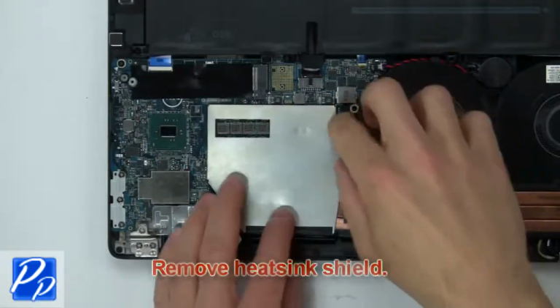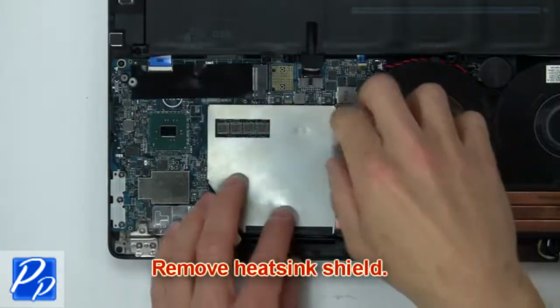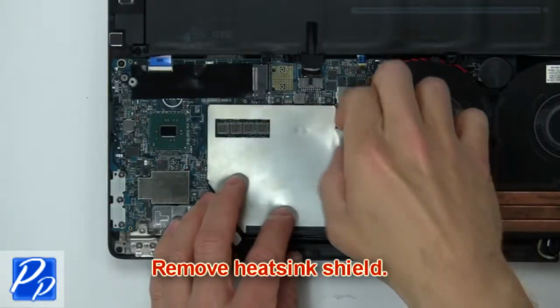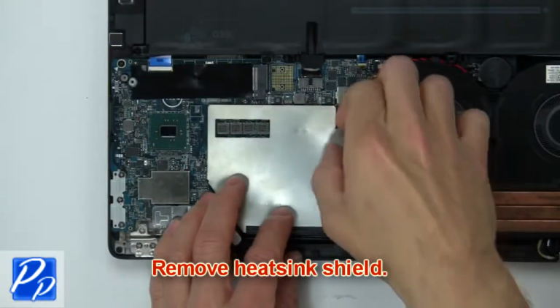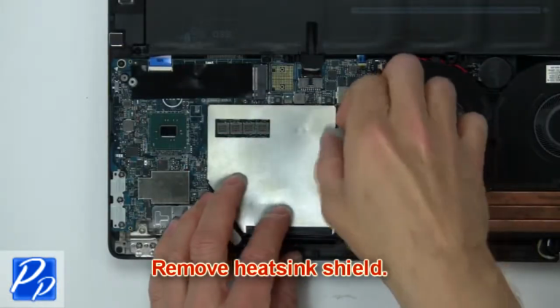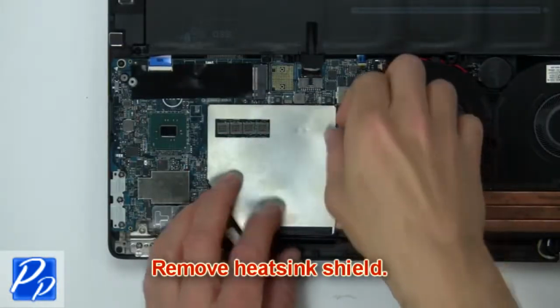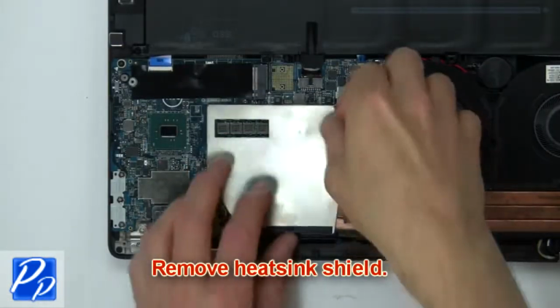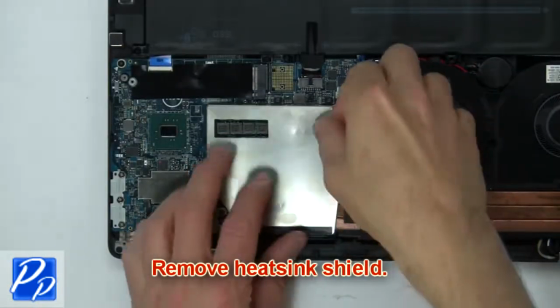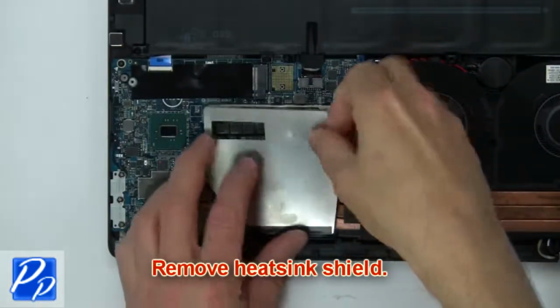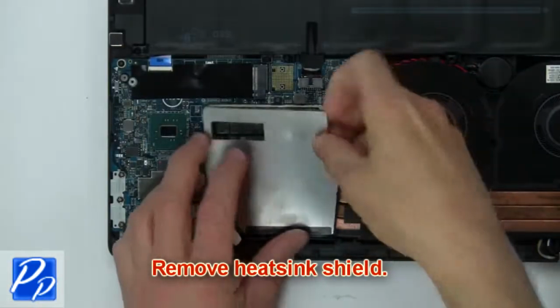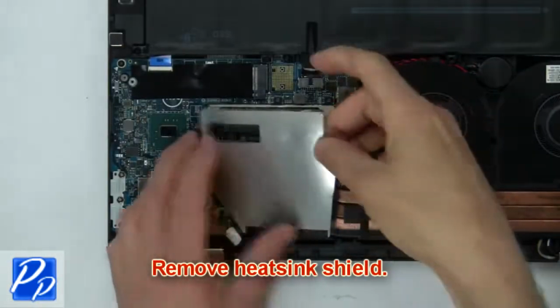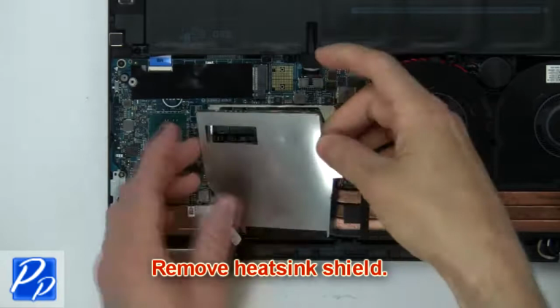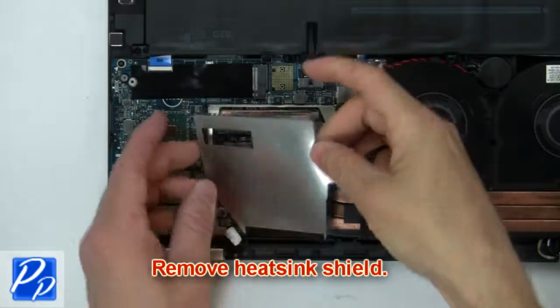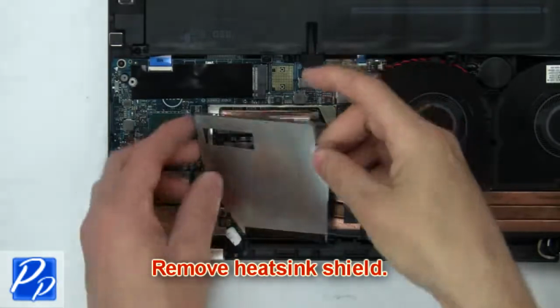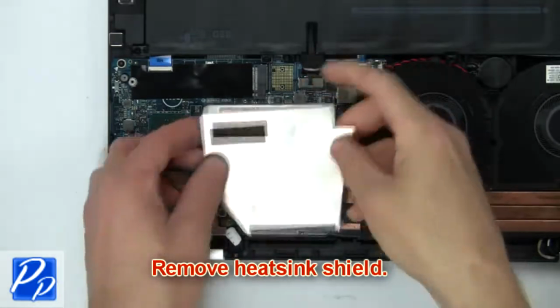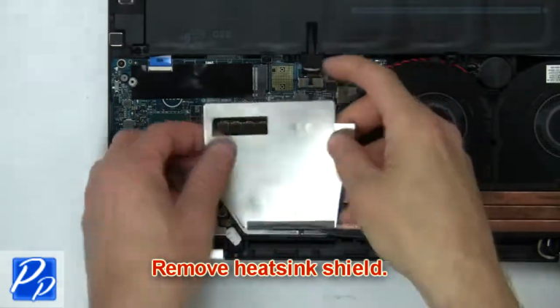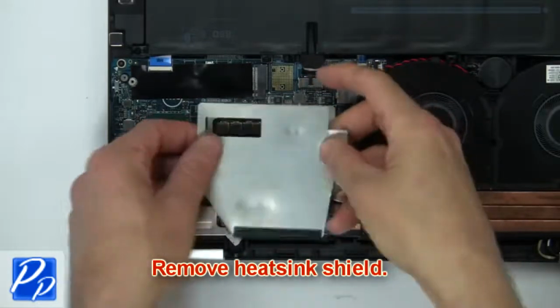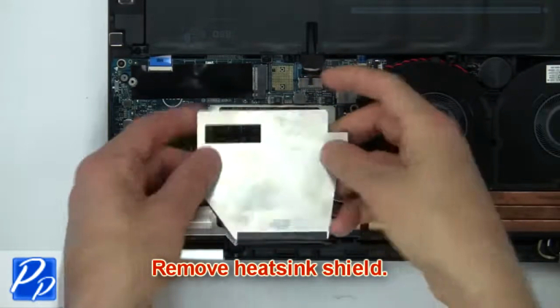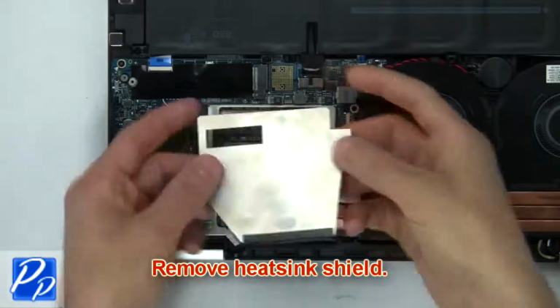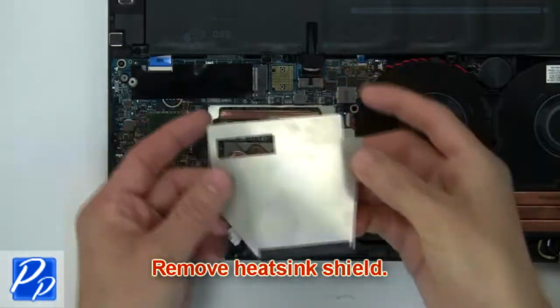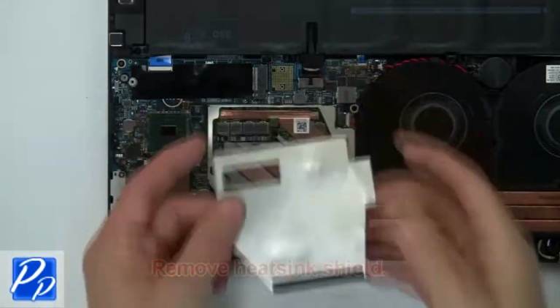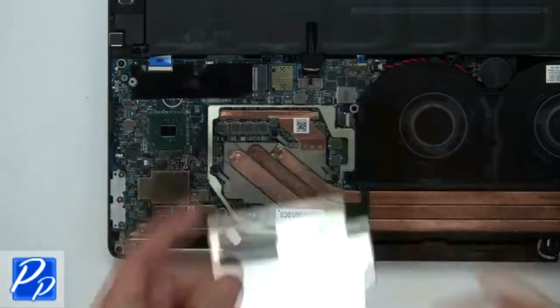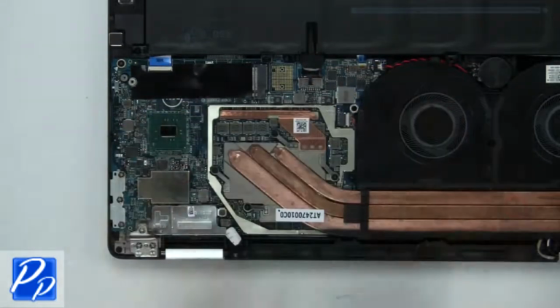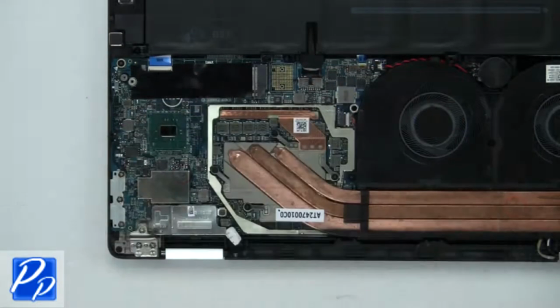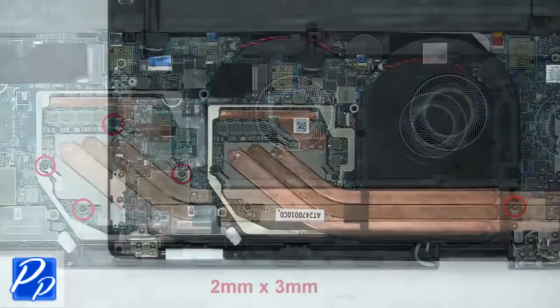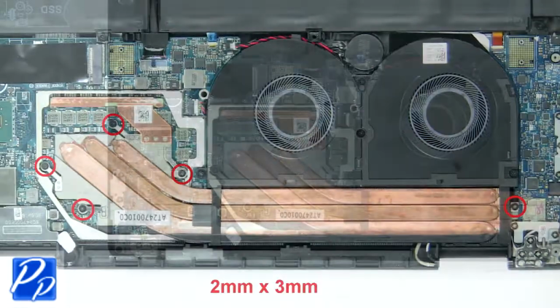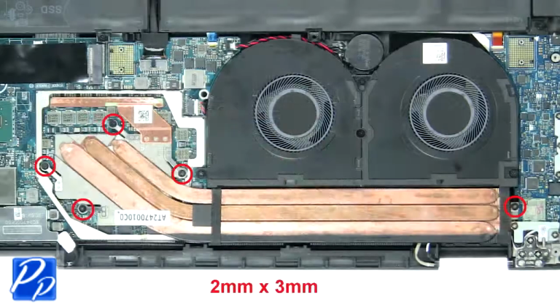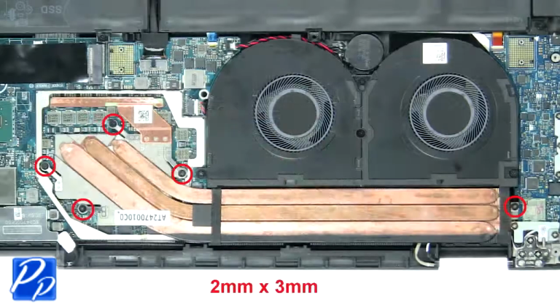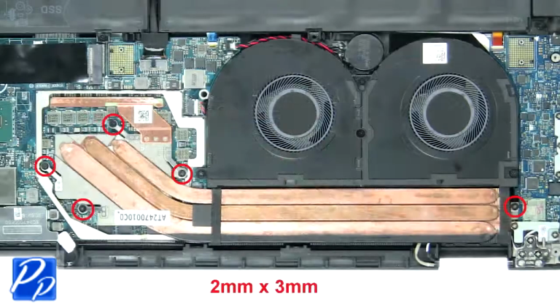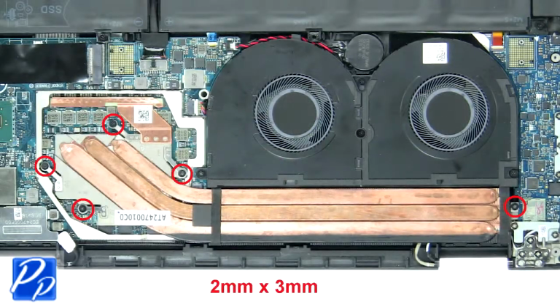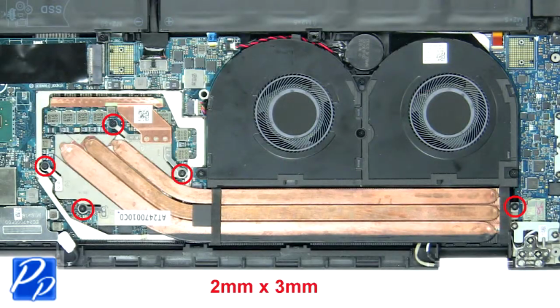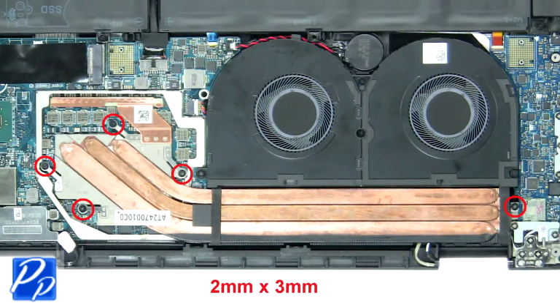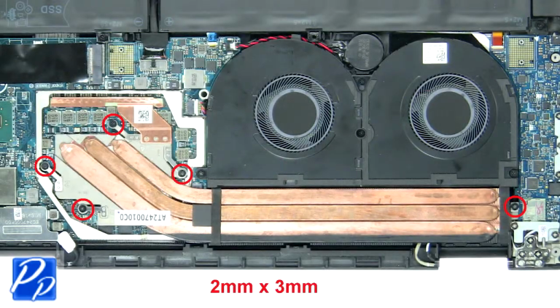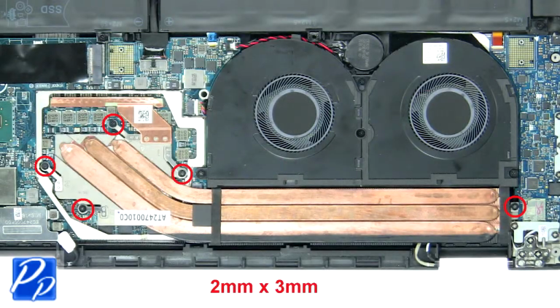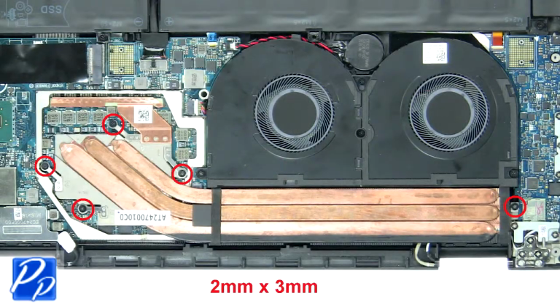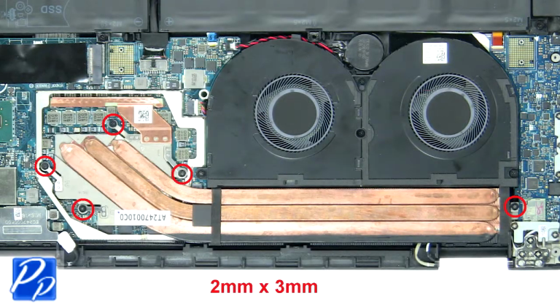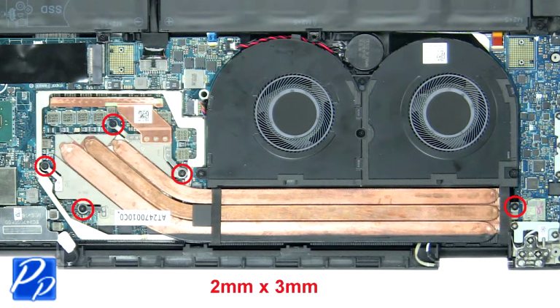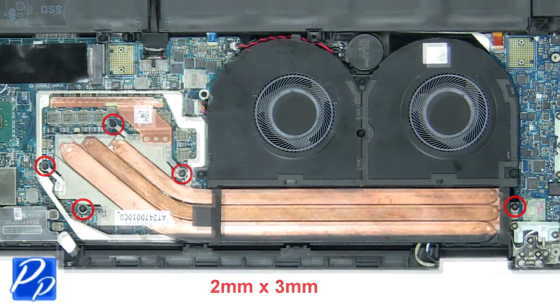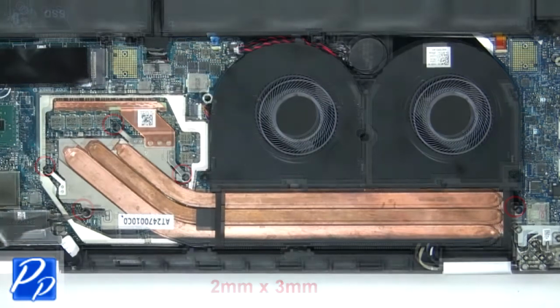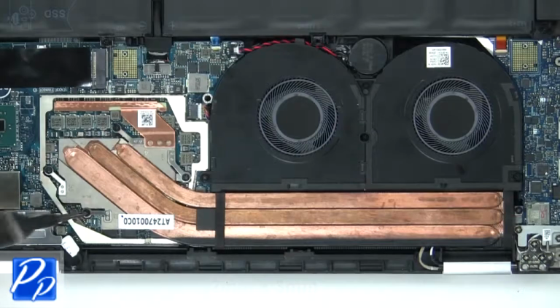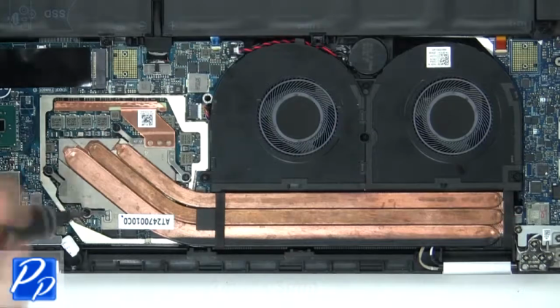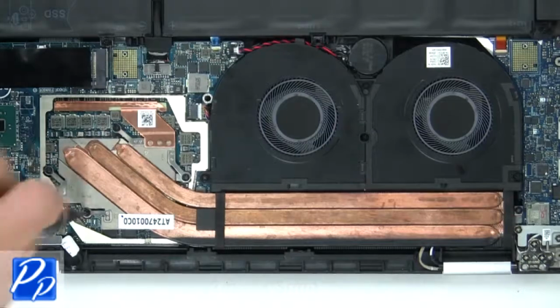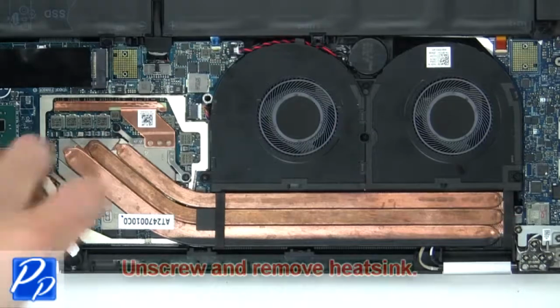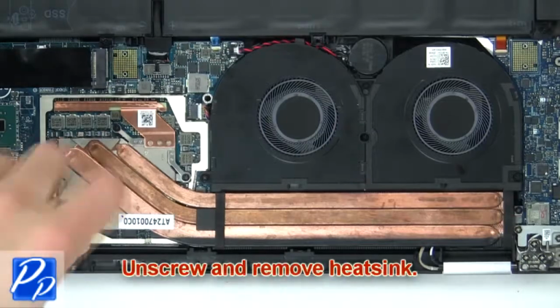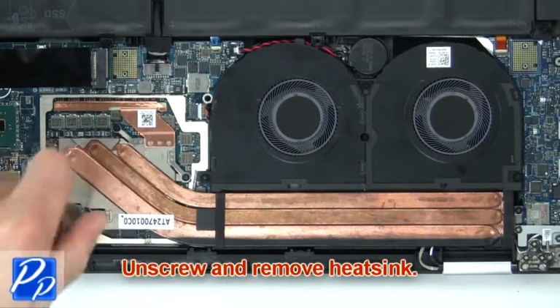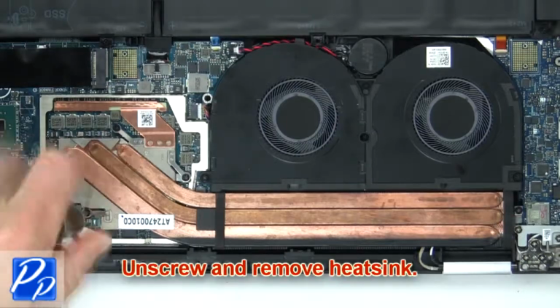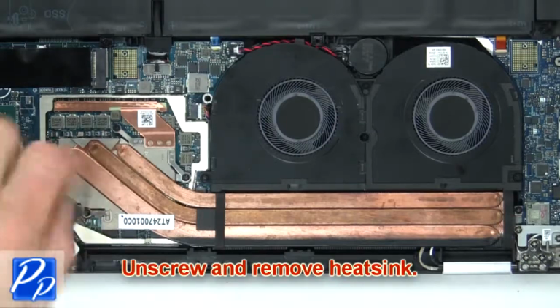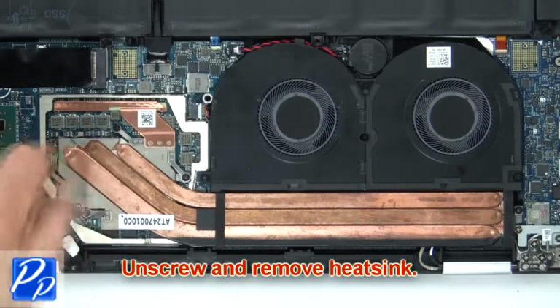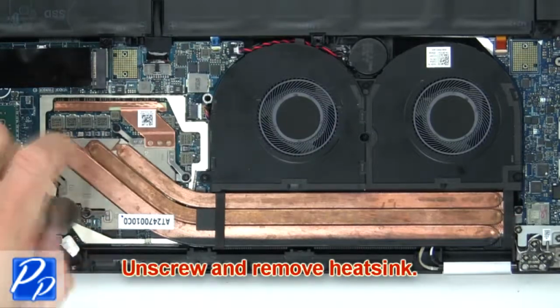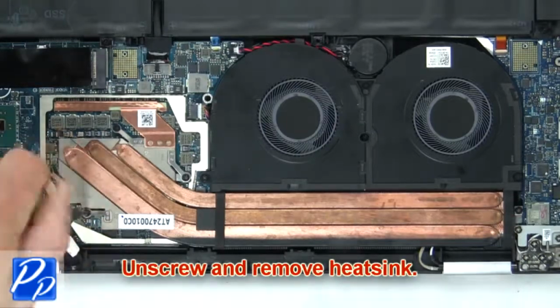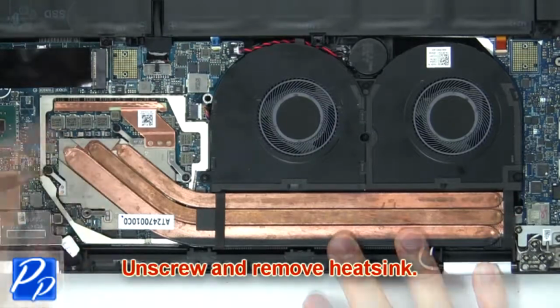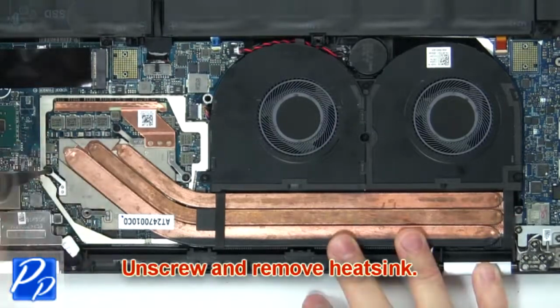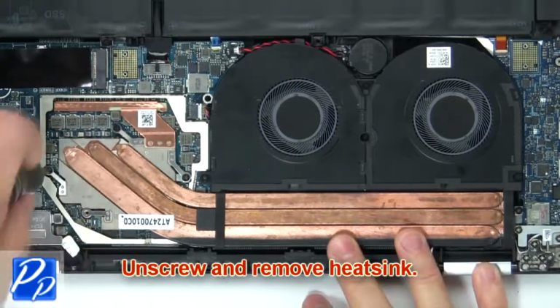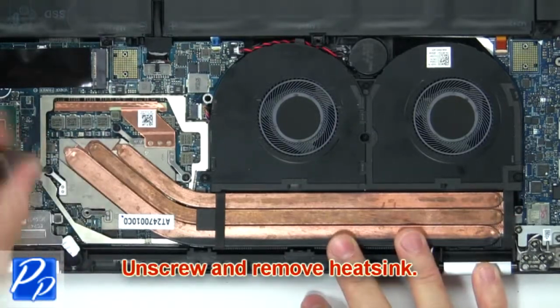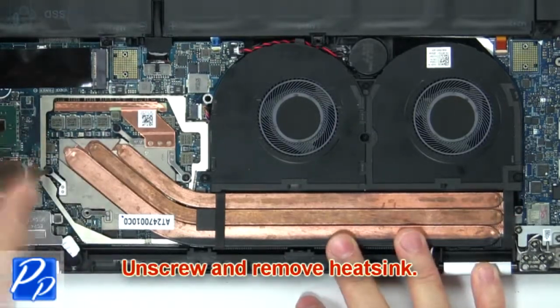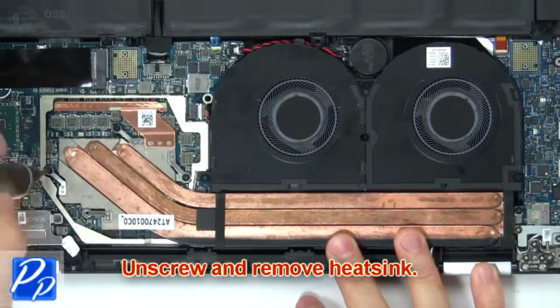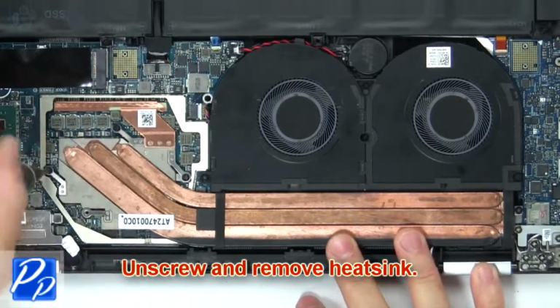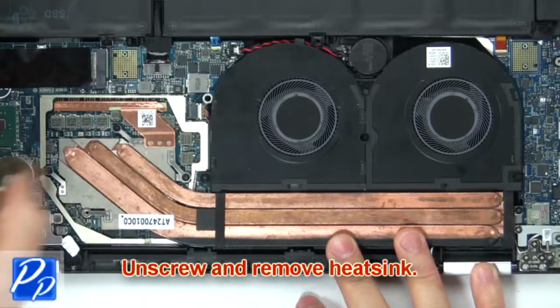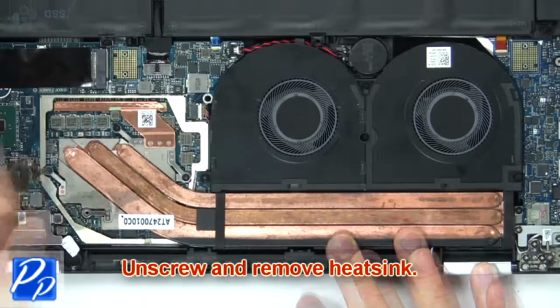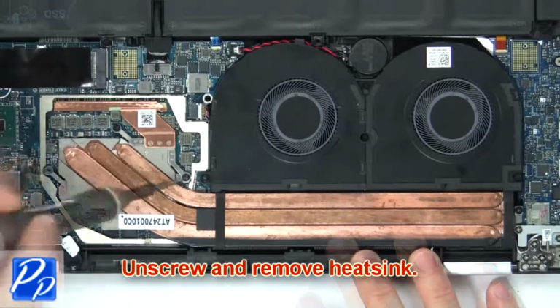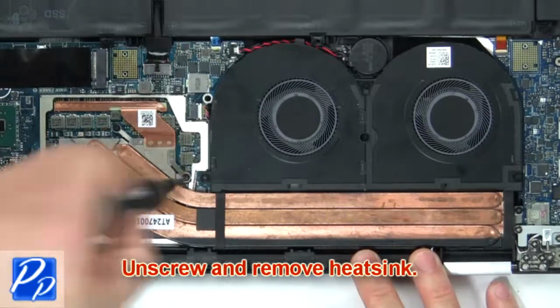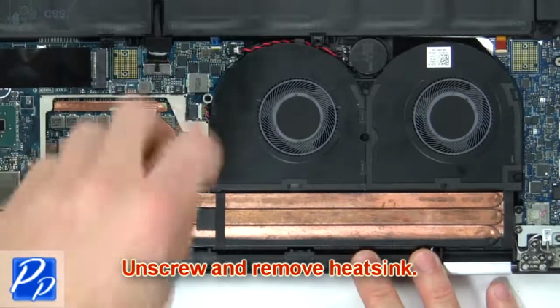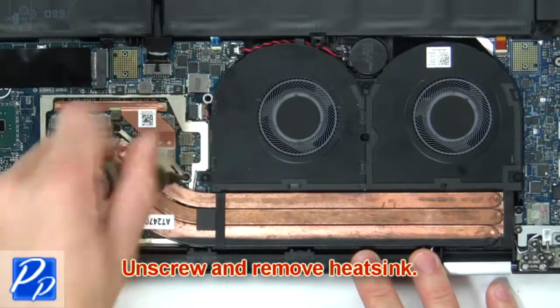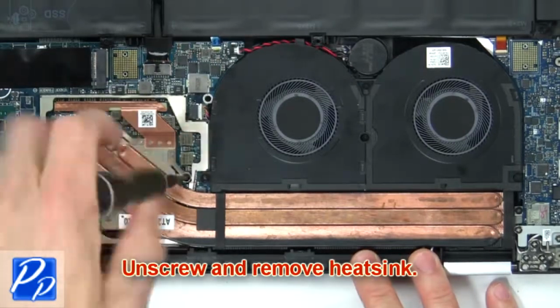Next, remove the heat sink shield. Now unscrew and remove the heat sink.